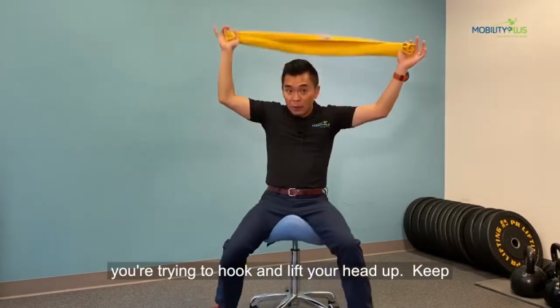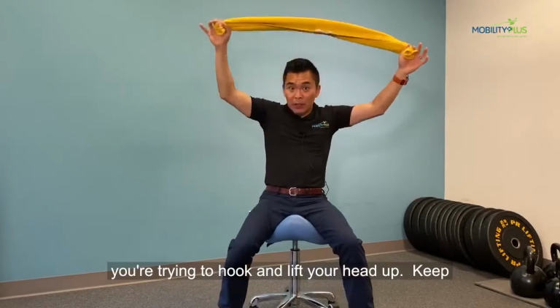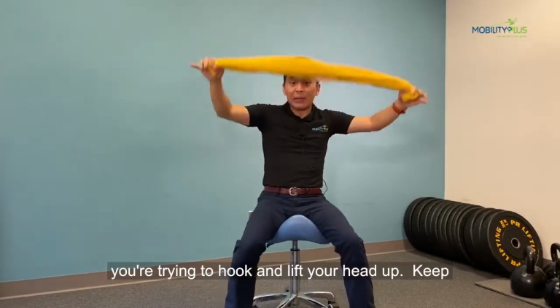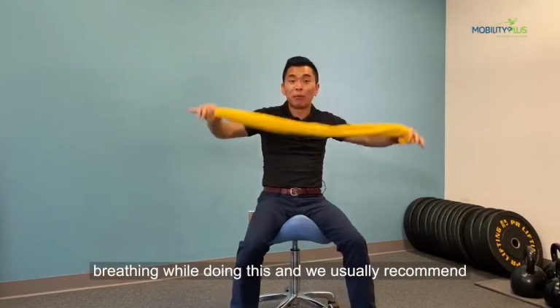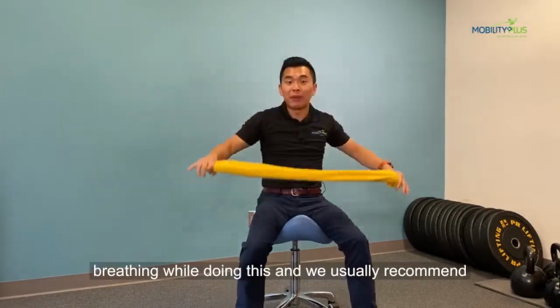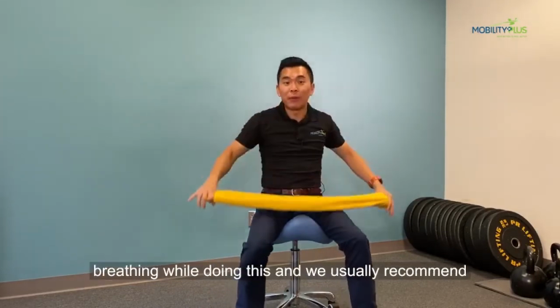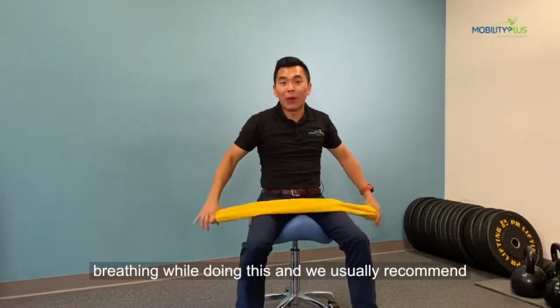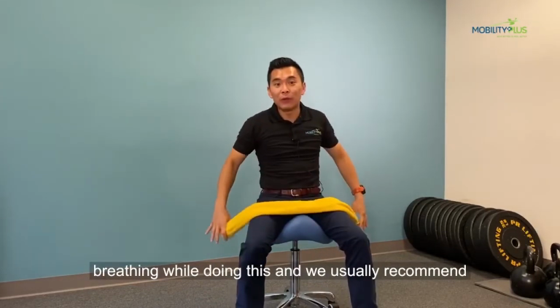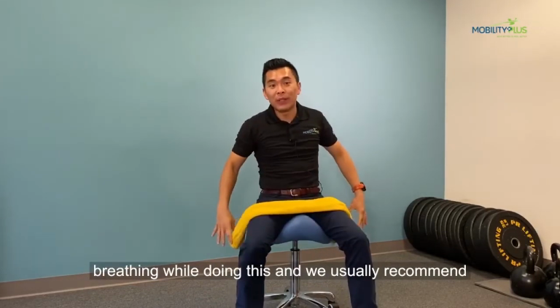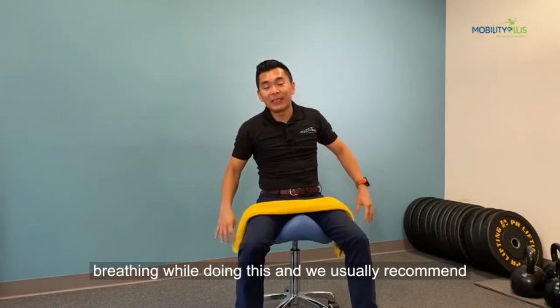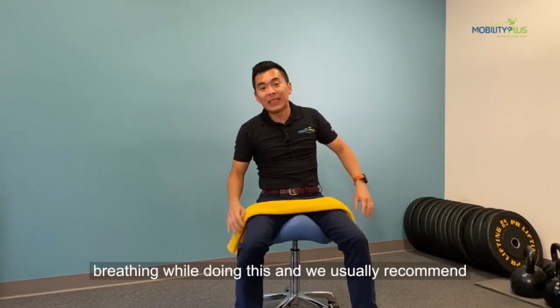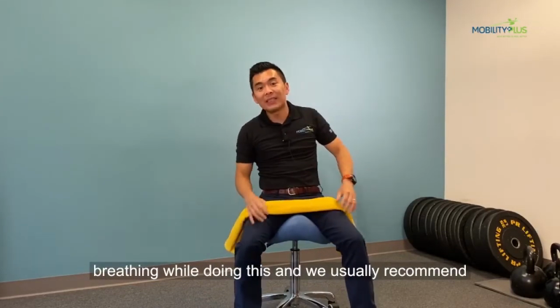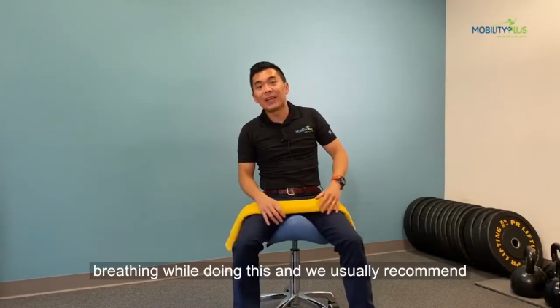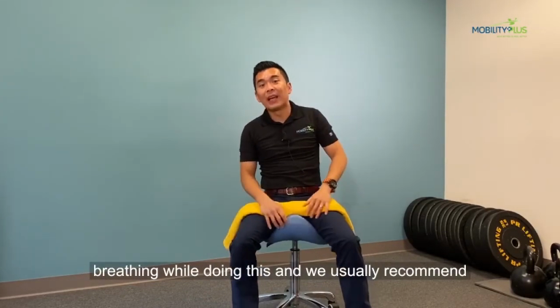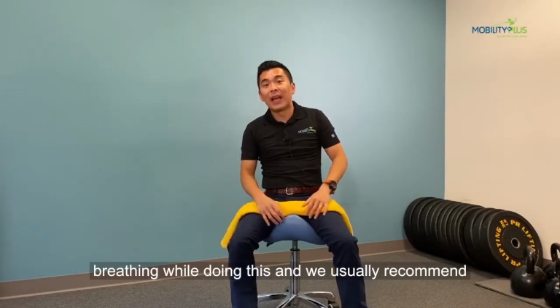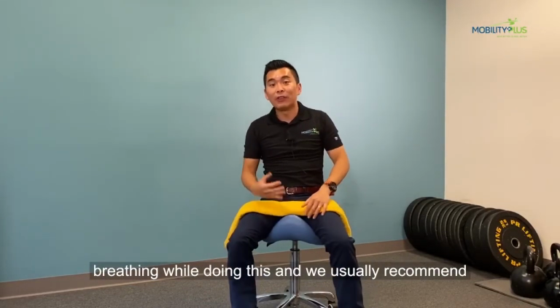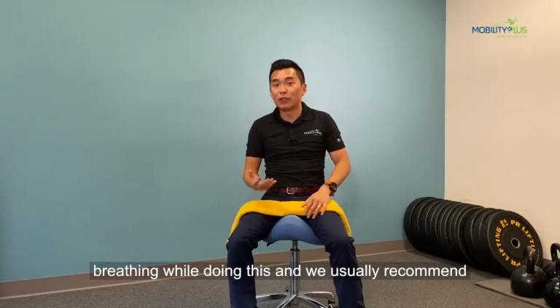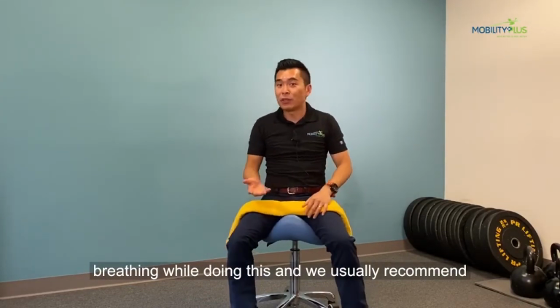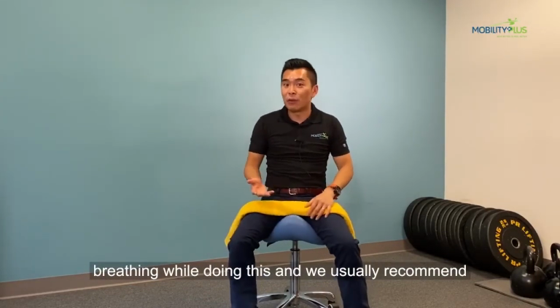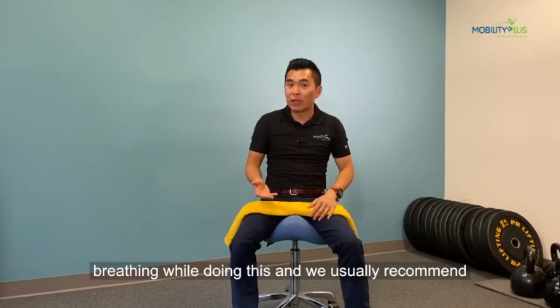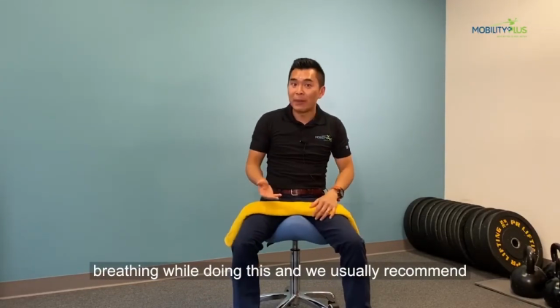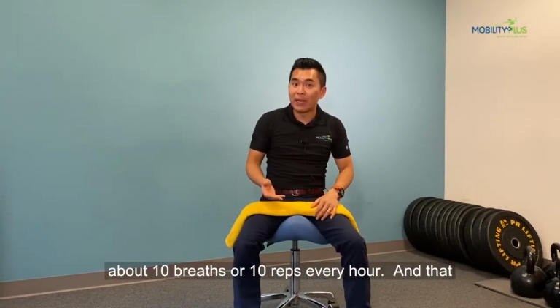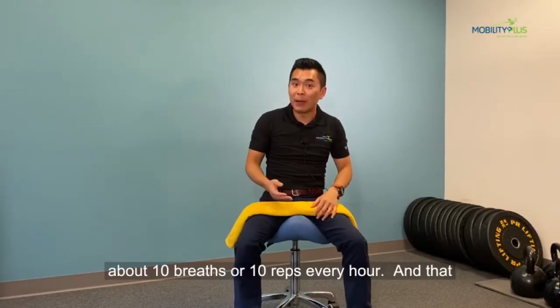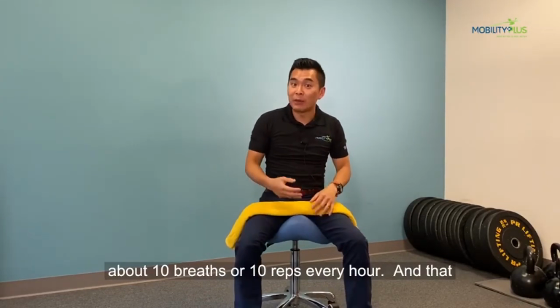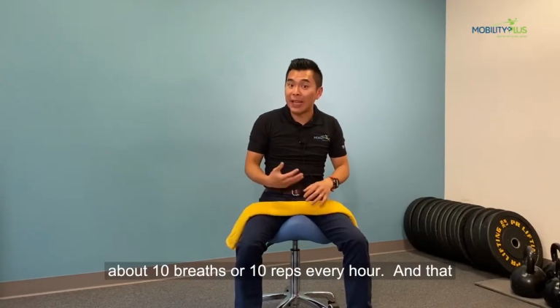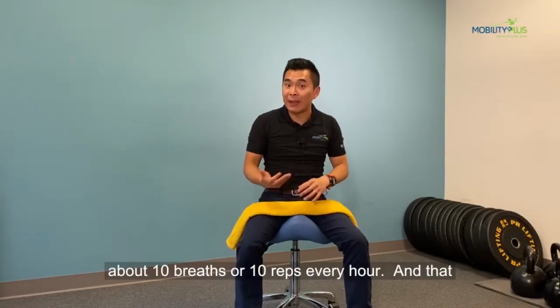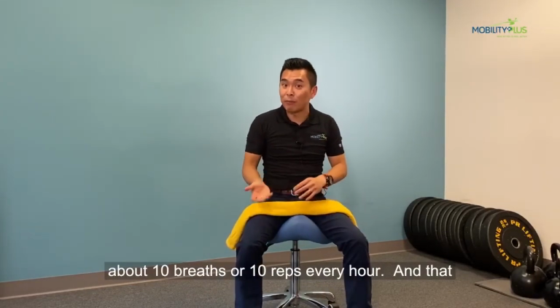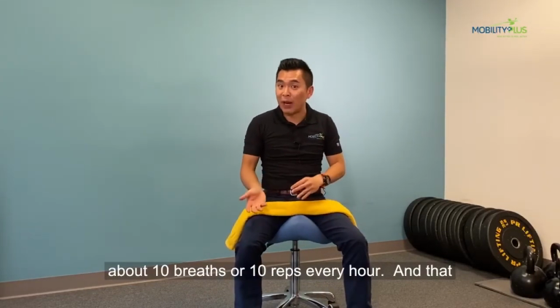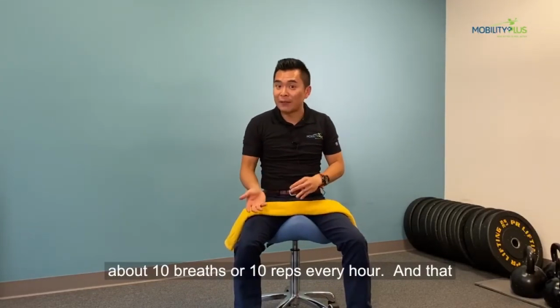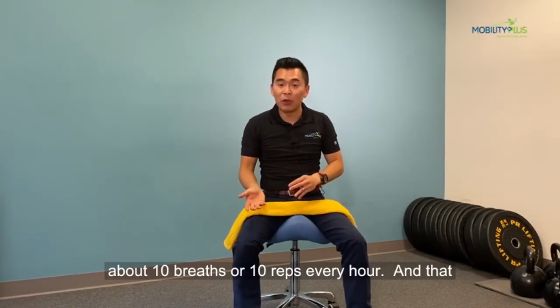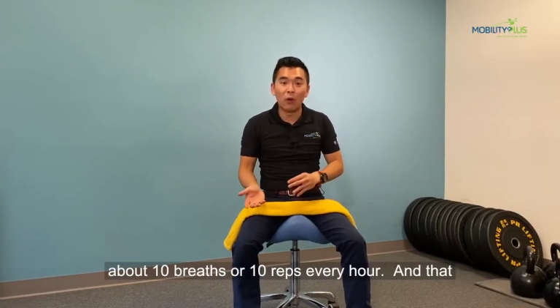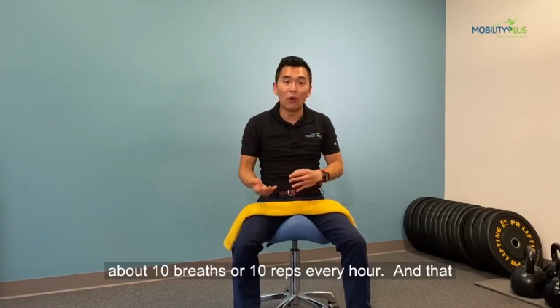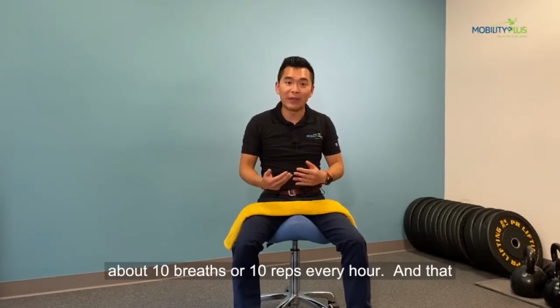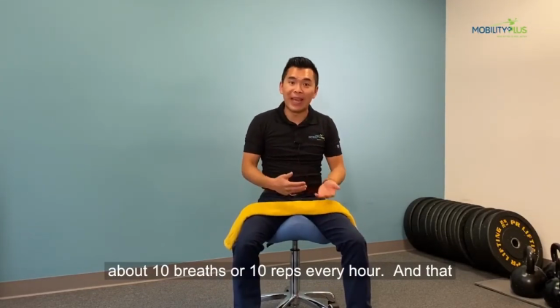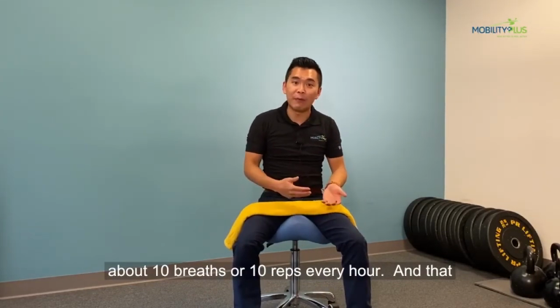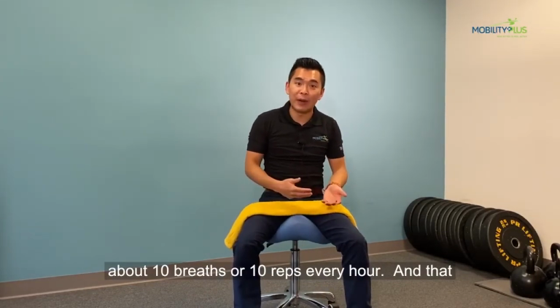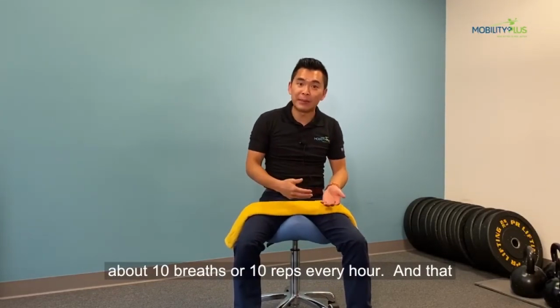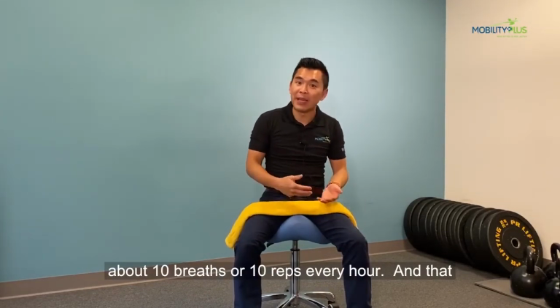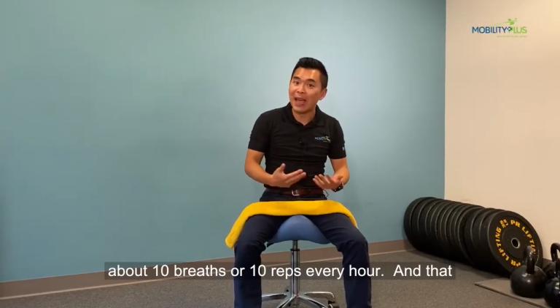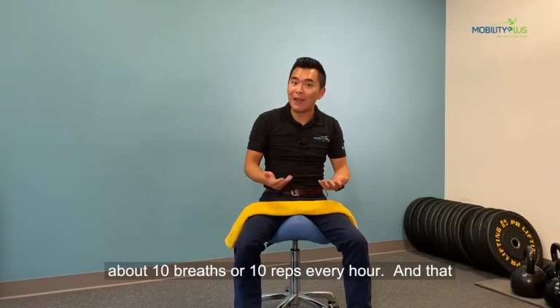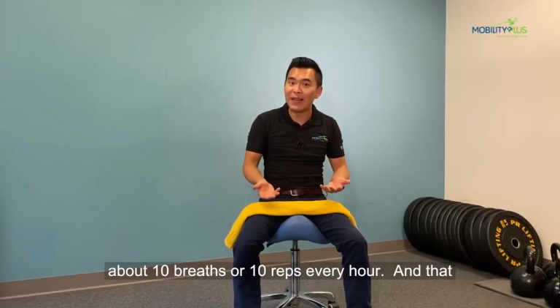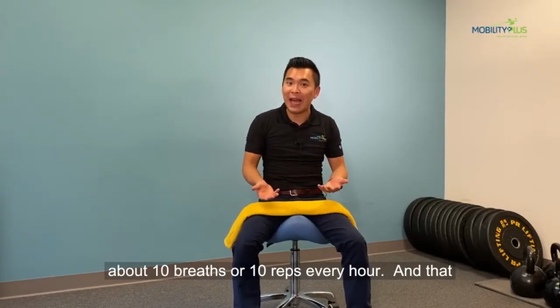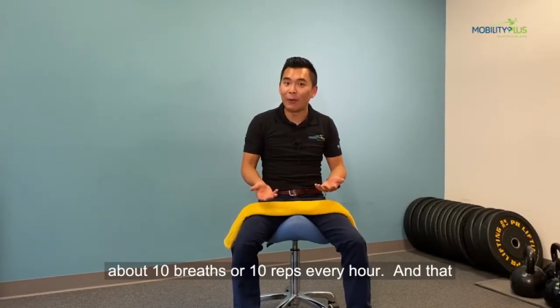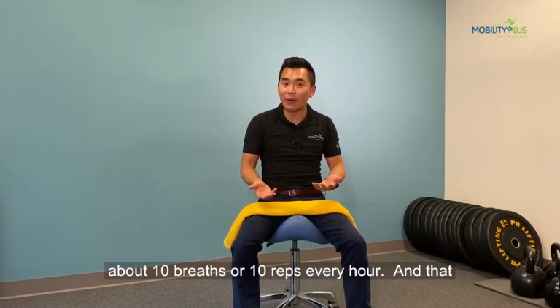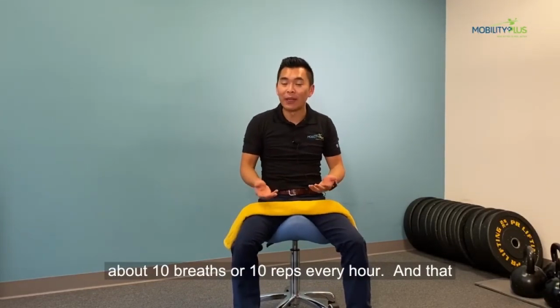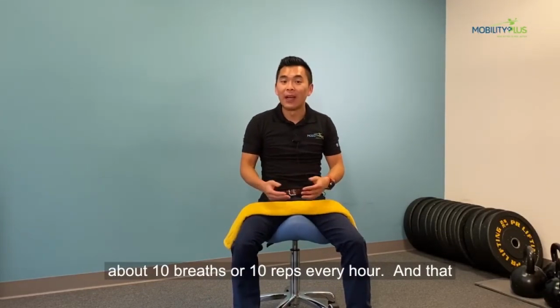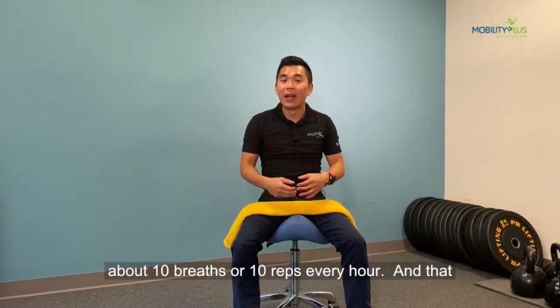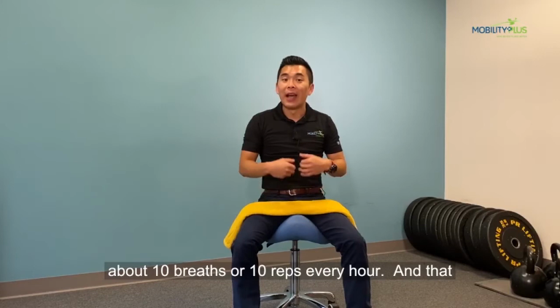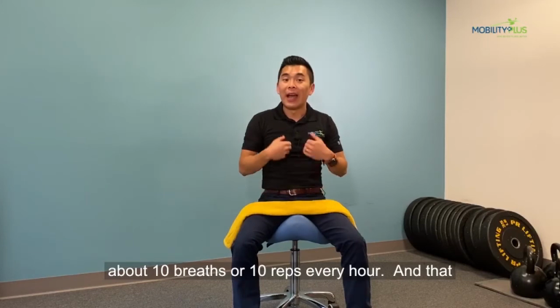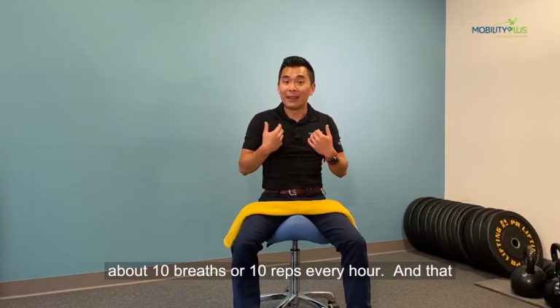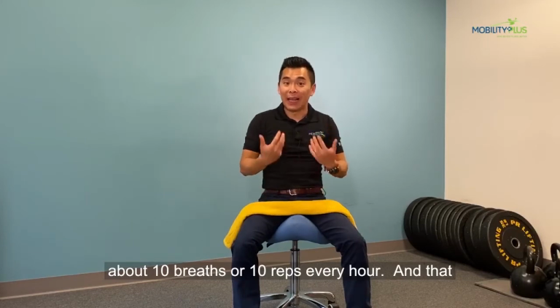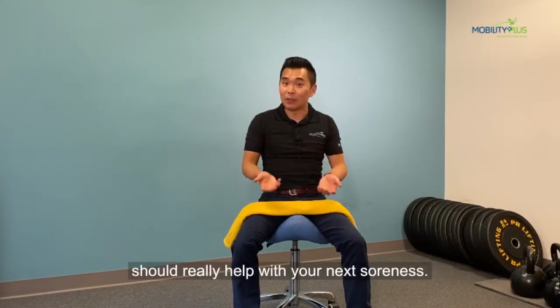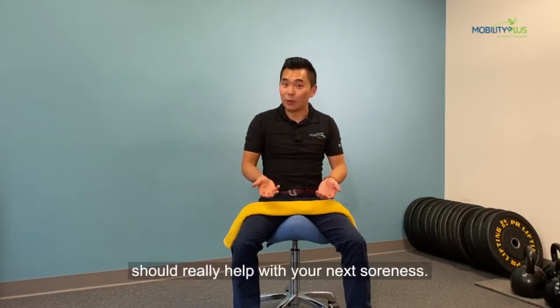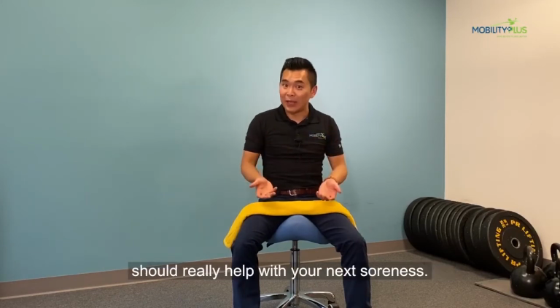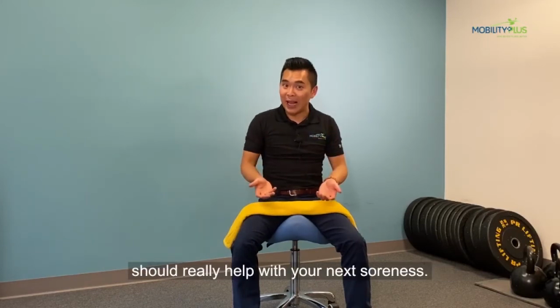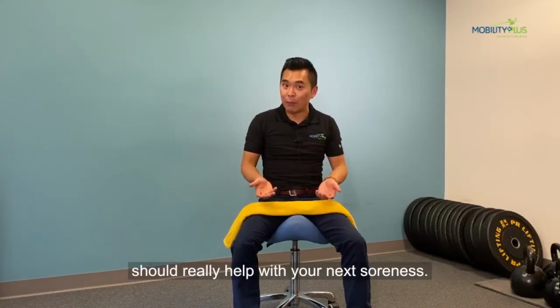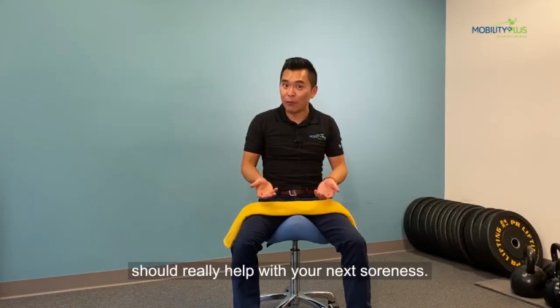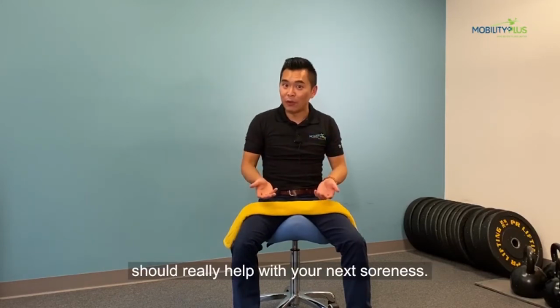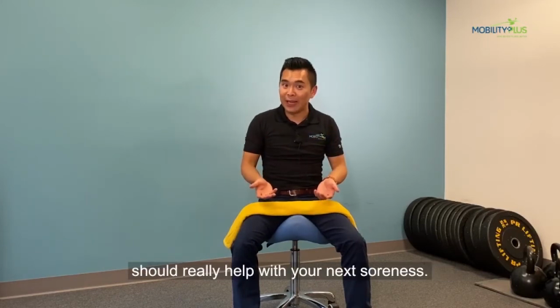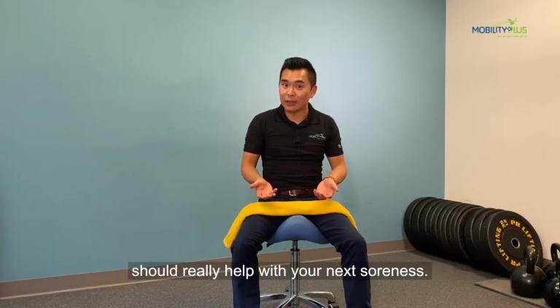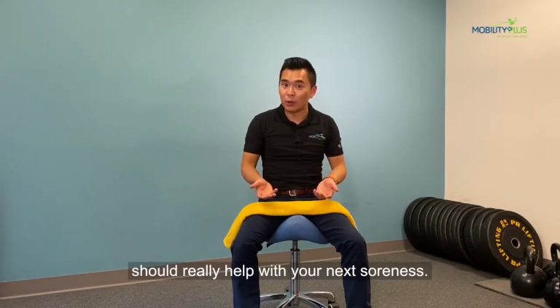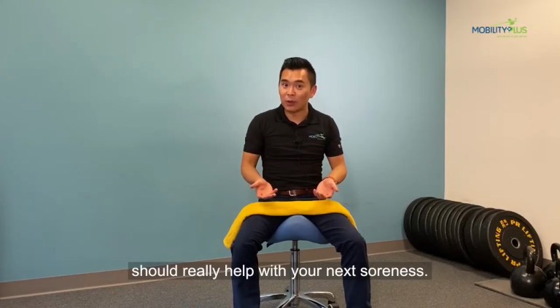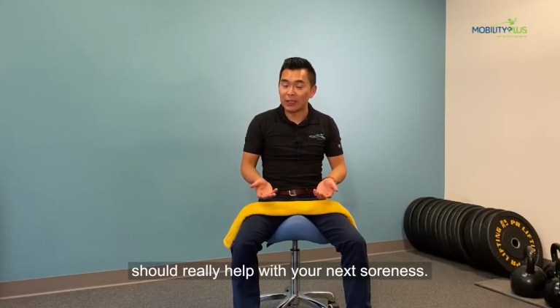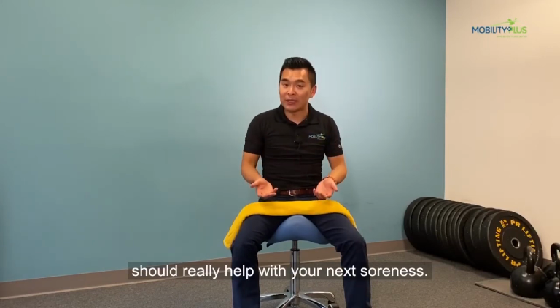Keep breathing while doing this. The recommendation is about 10 breaths or 10 reps every hour, and that should really help with your neck soreness.